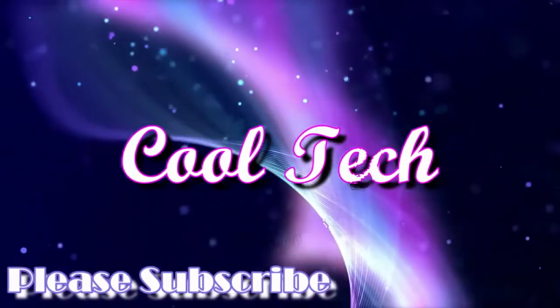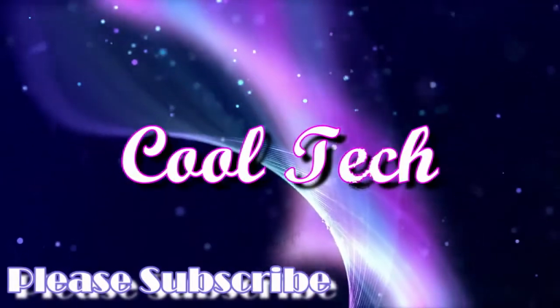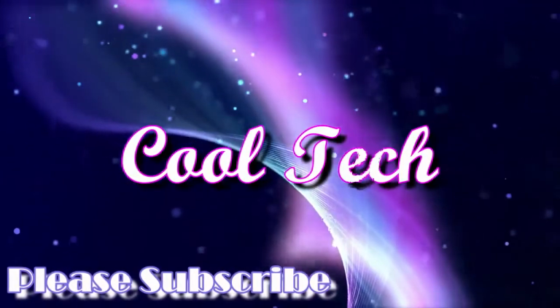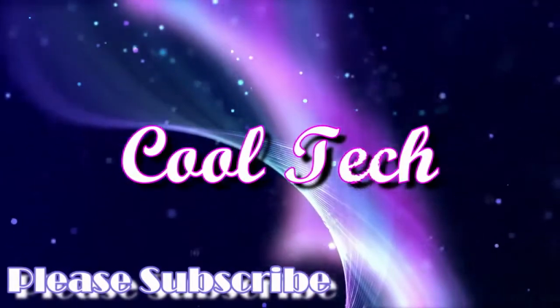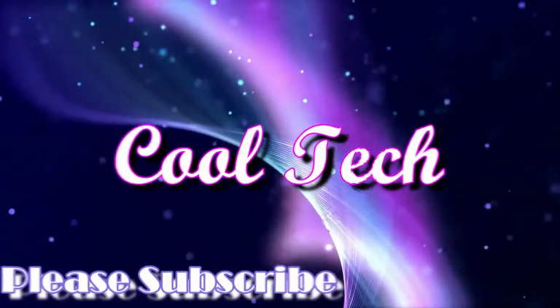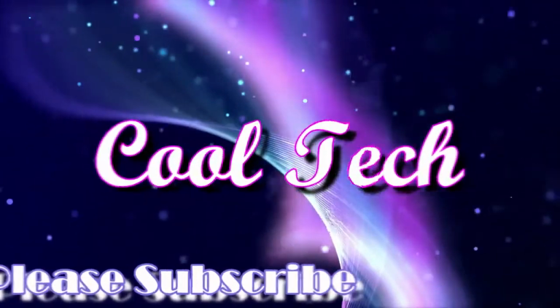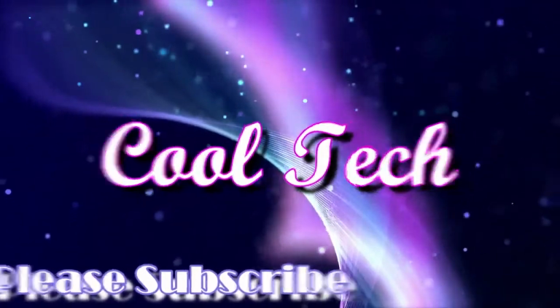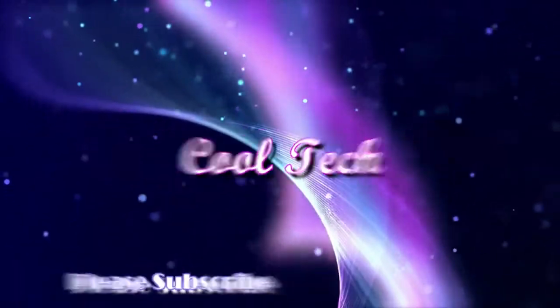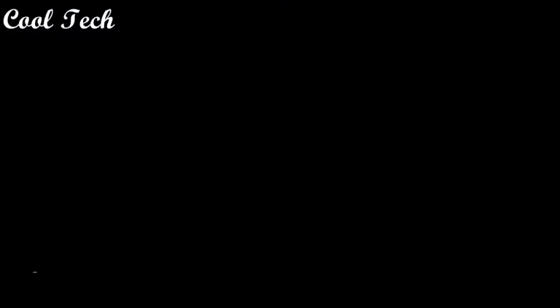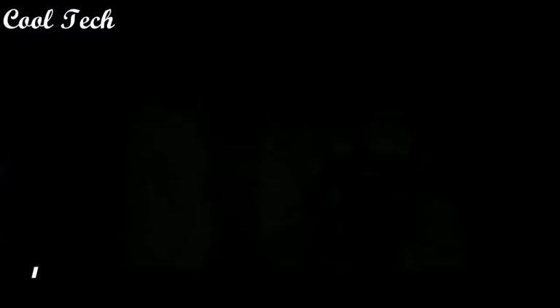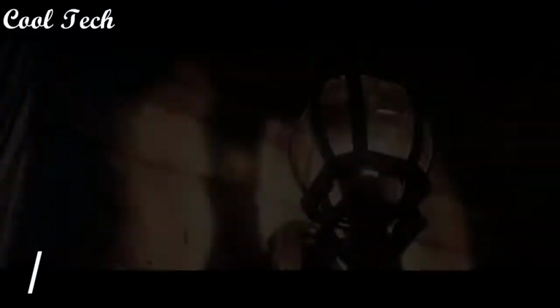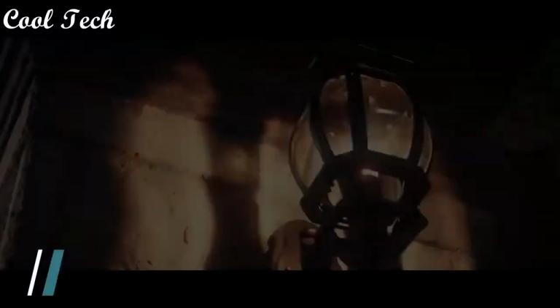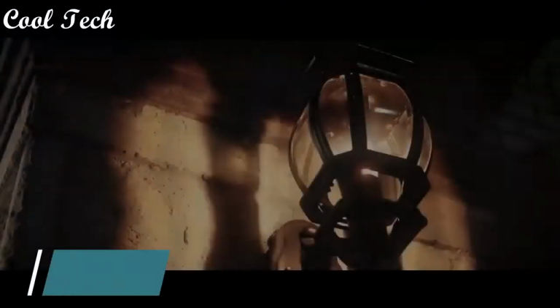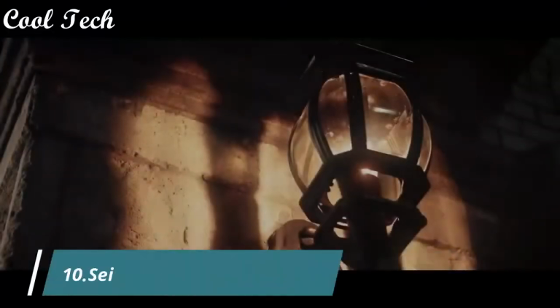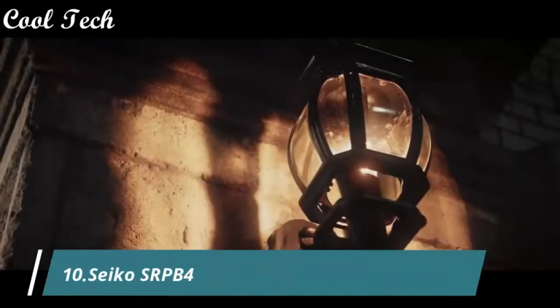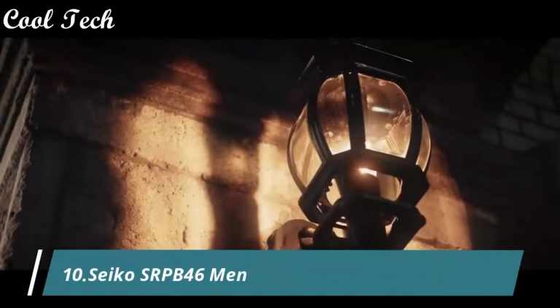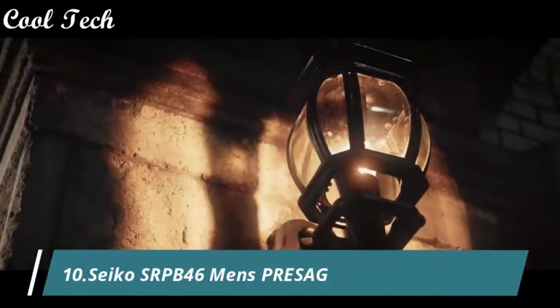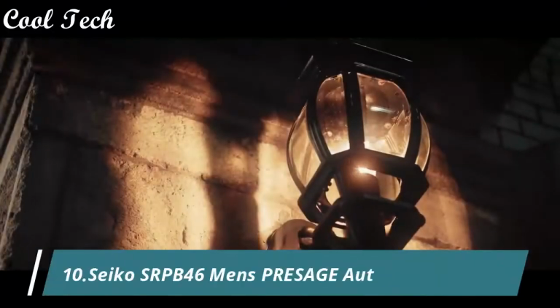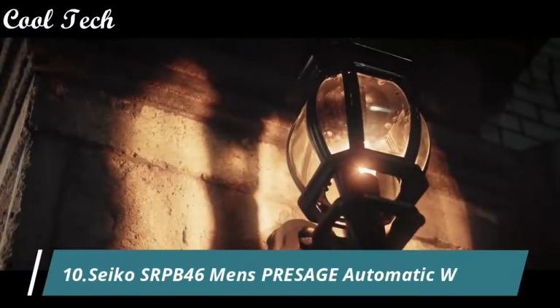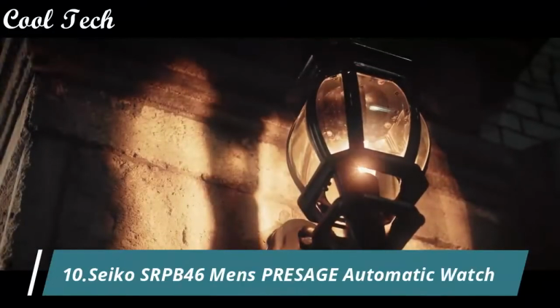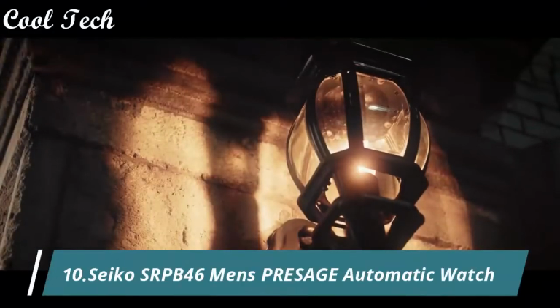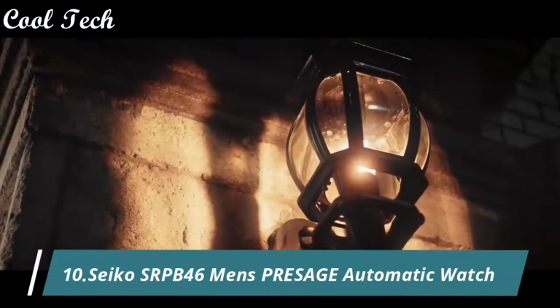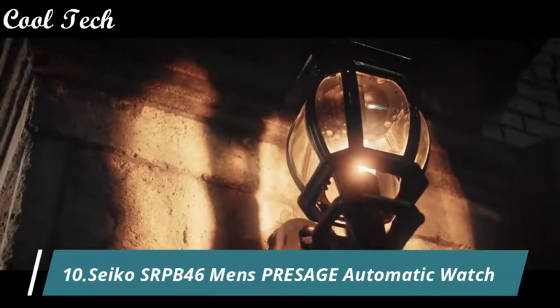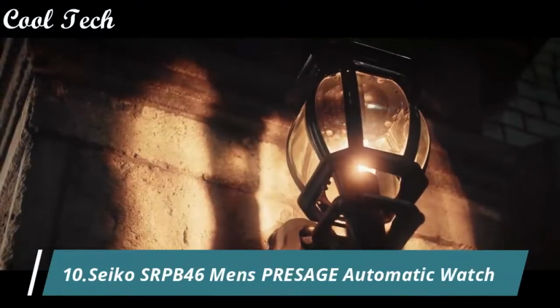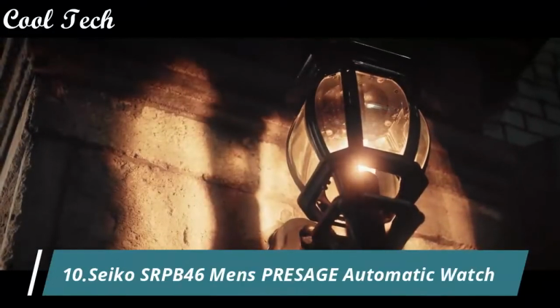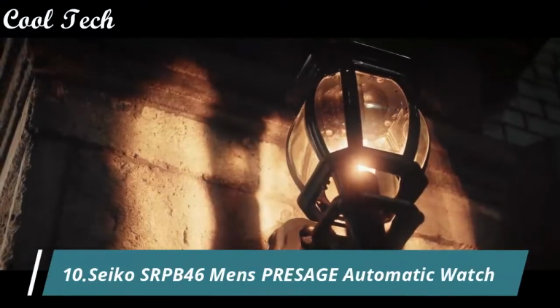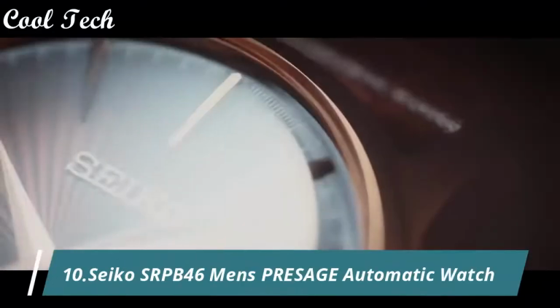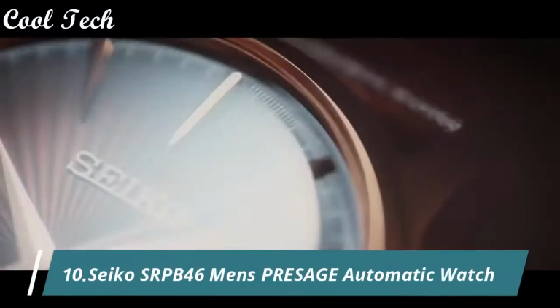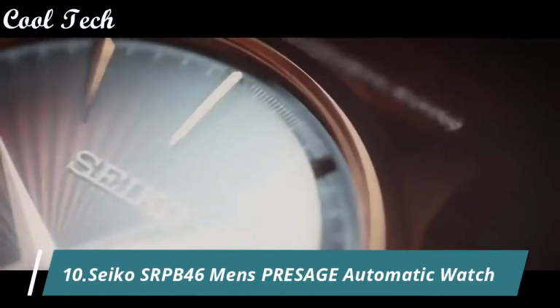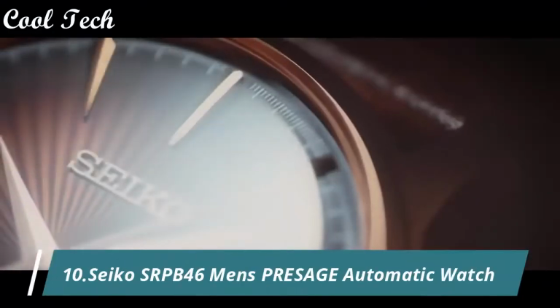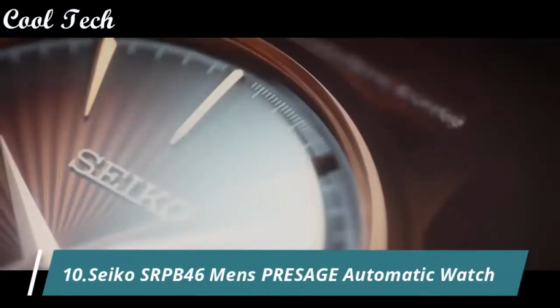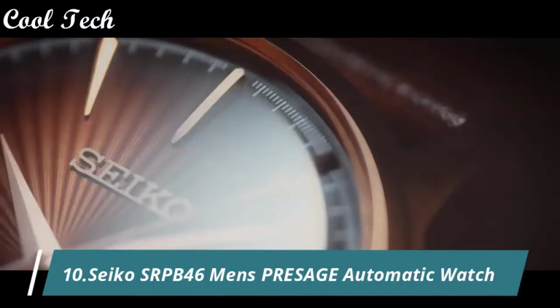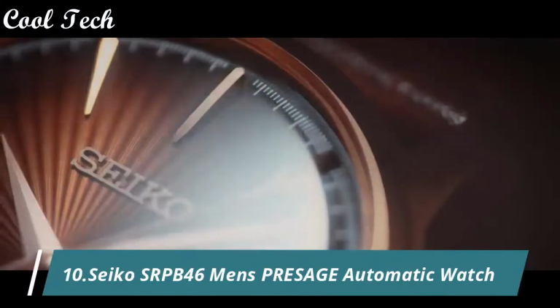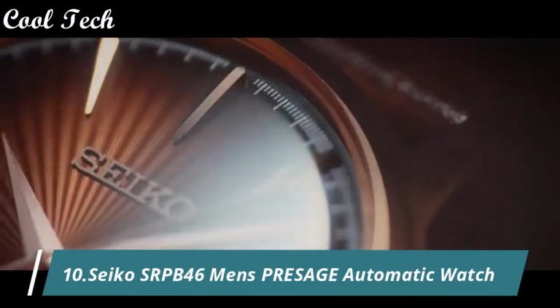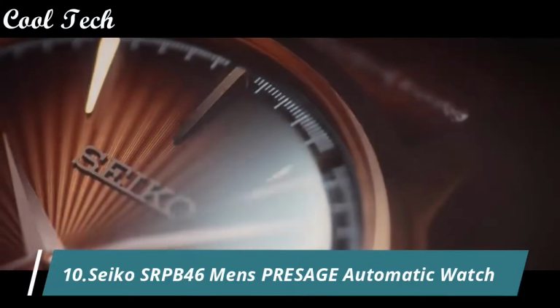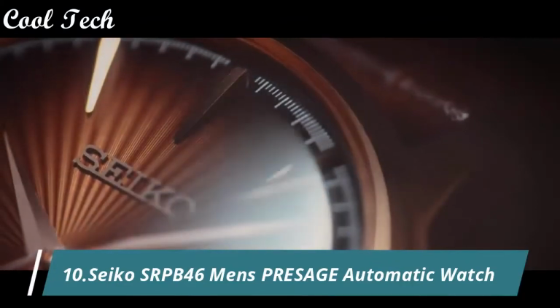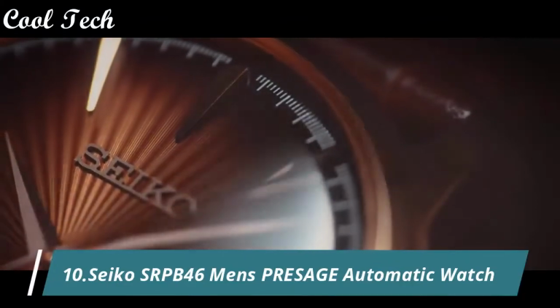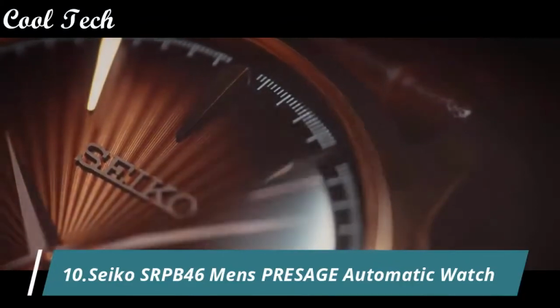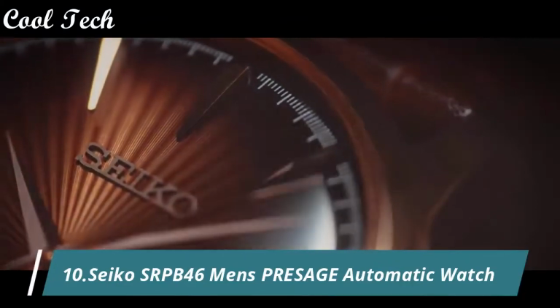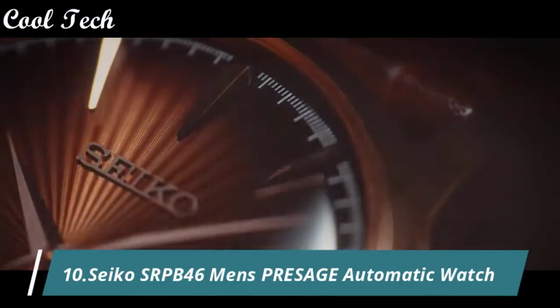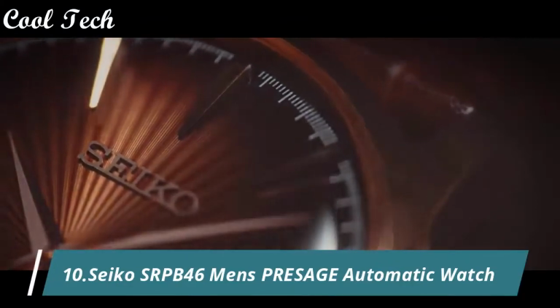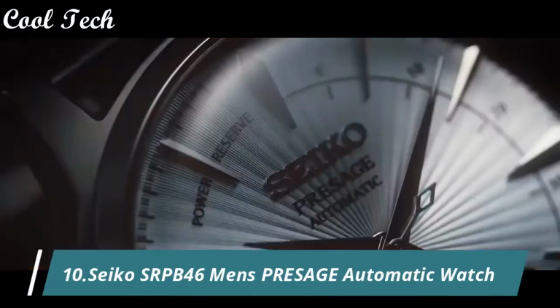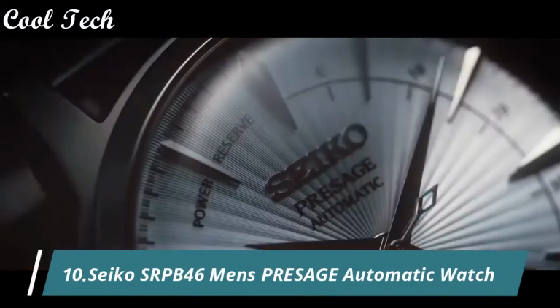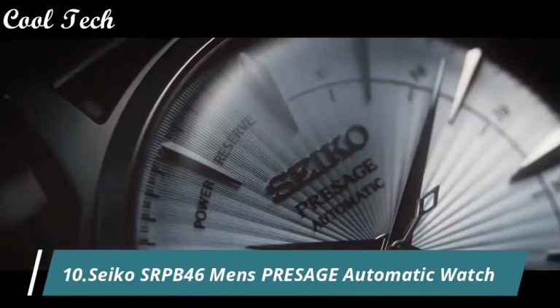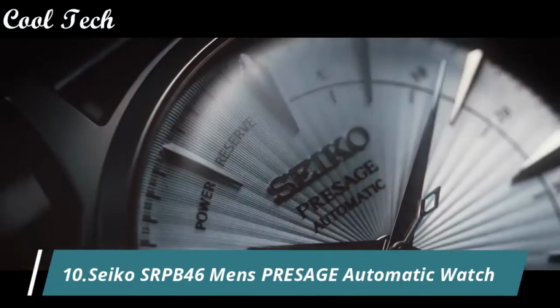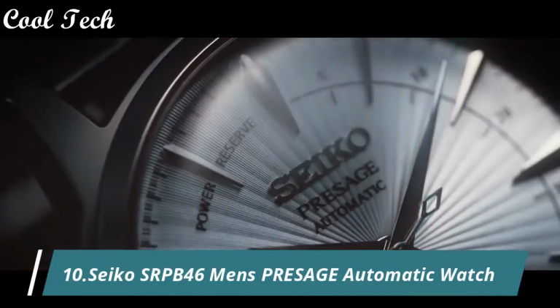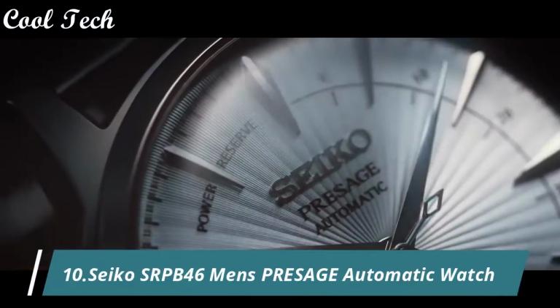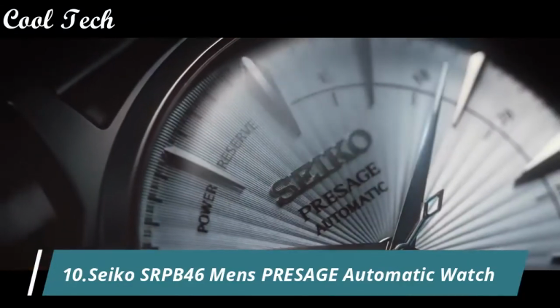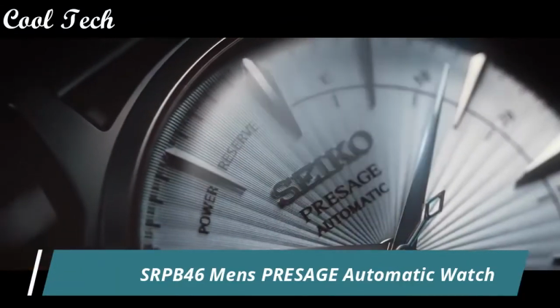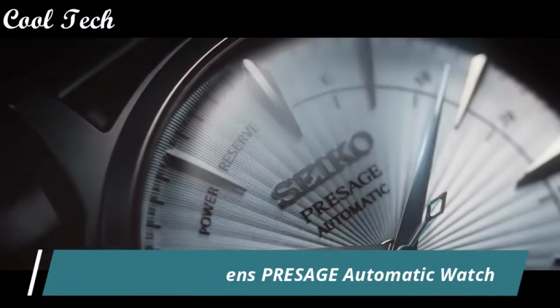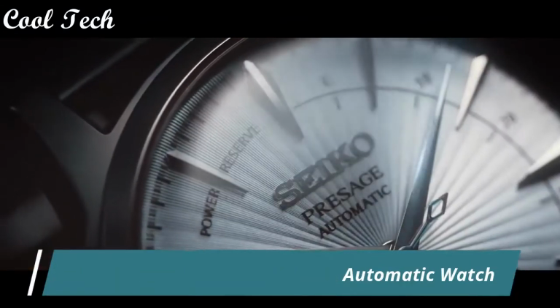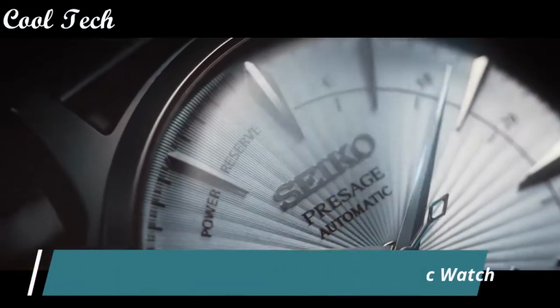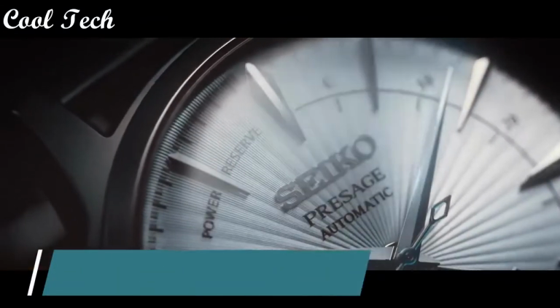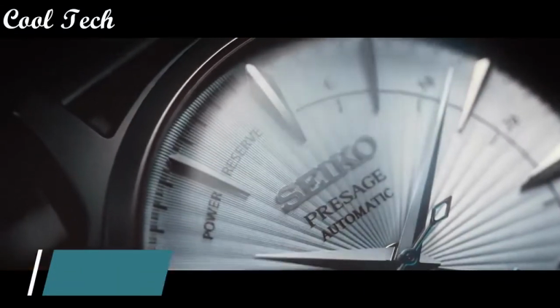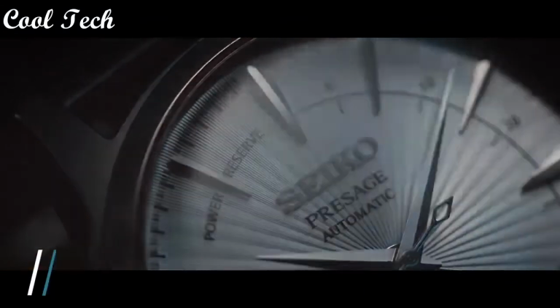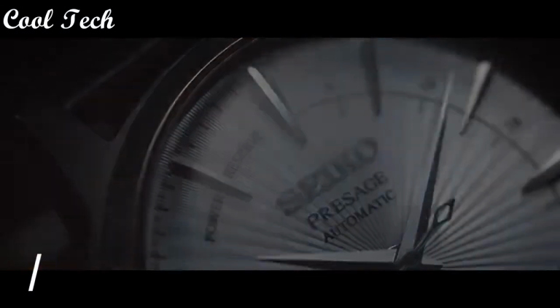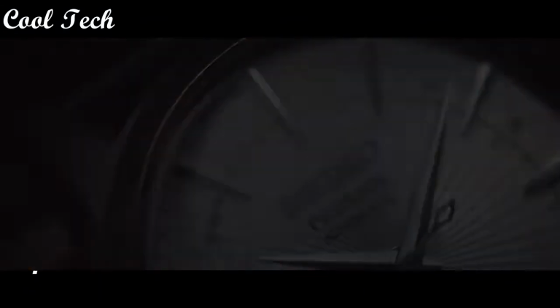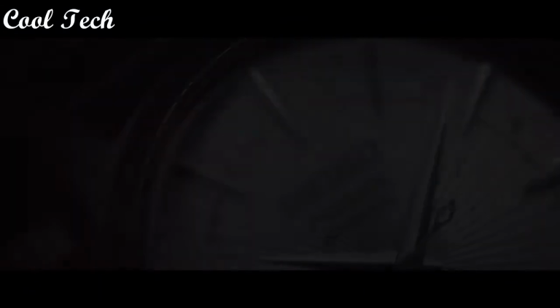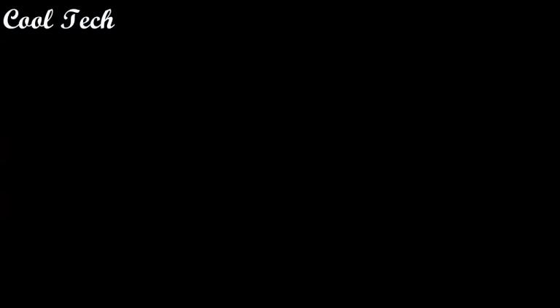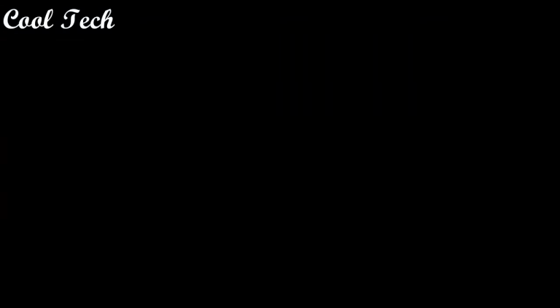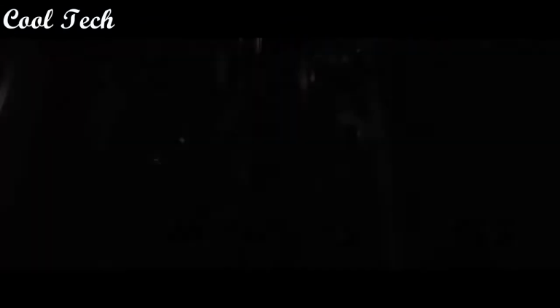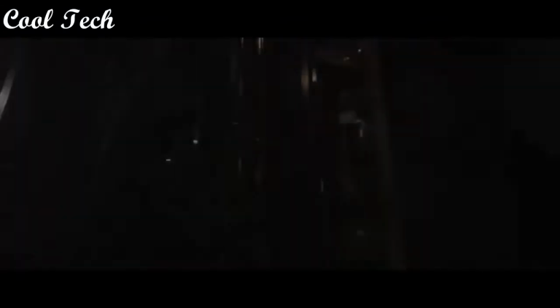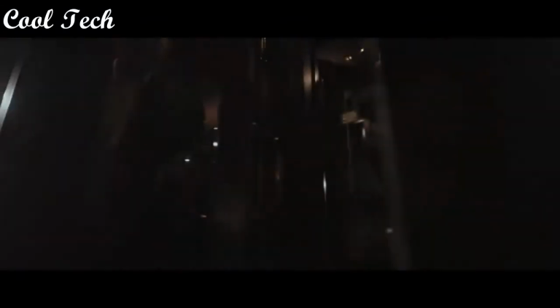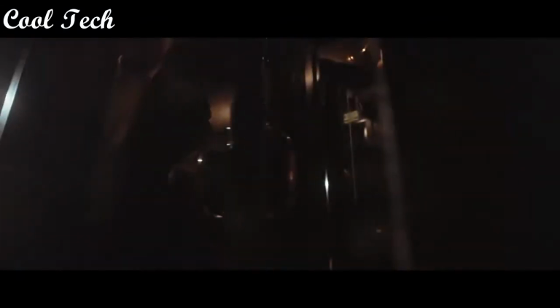Hello everyone, today we have looked at Seiko watches in the market in 2021.